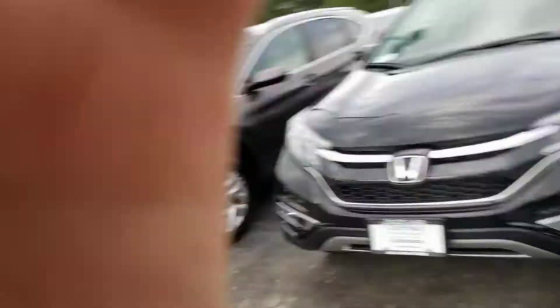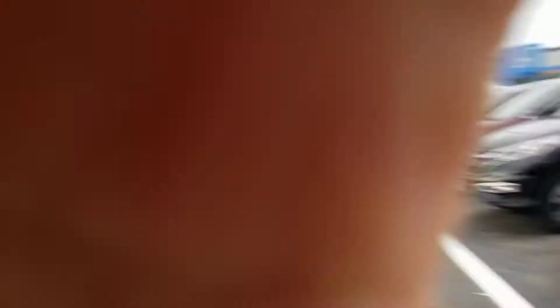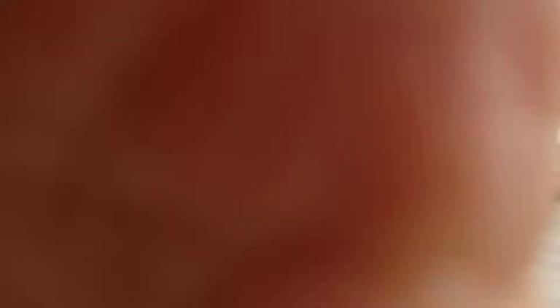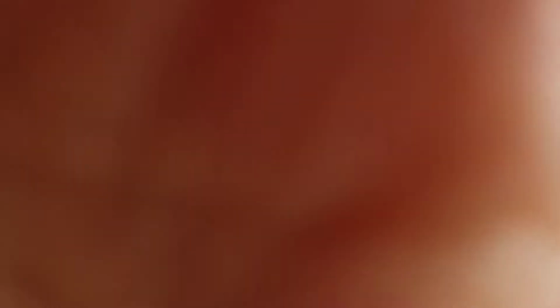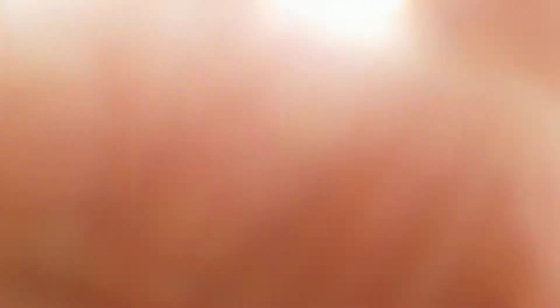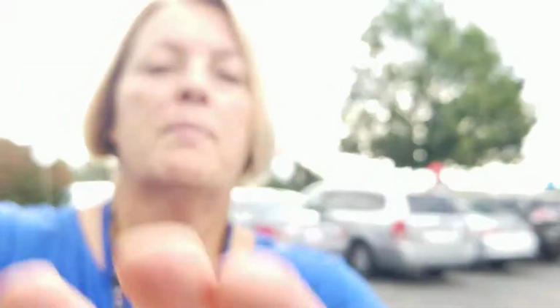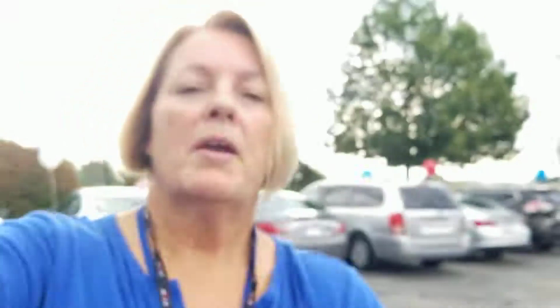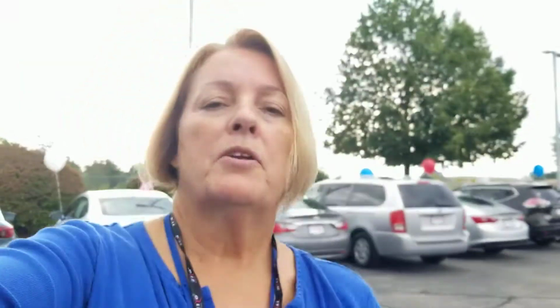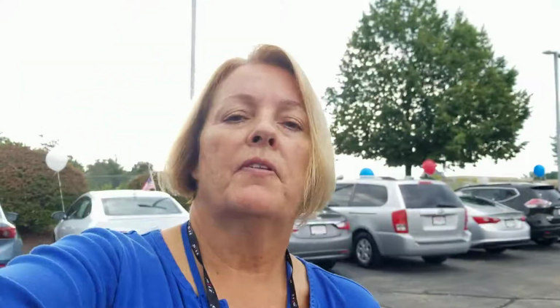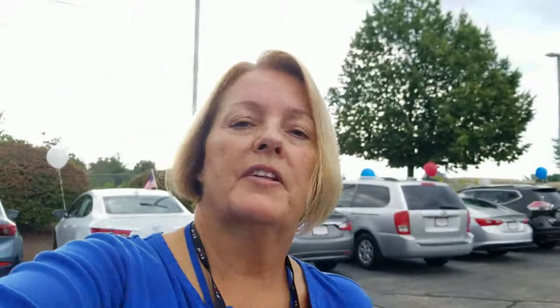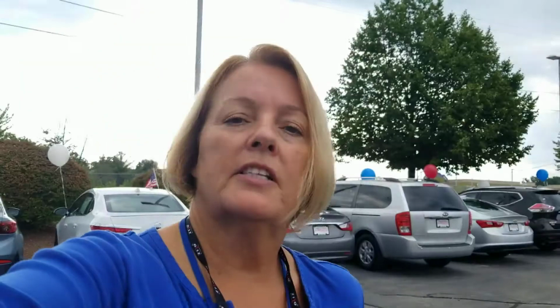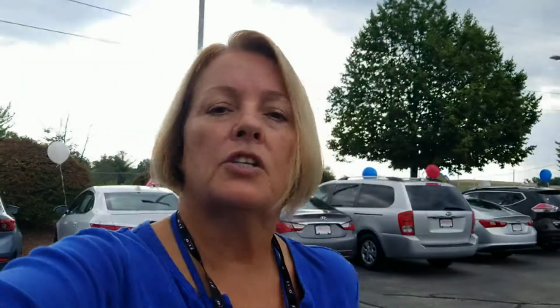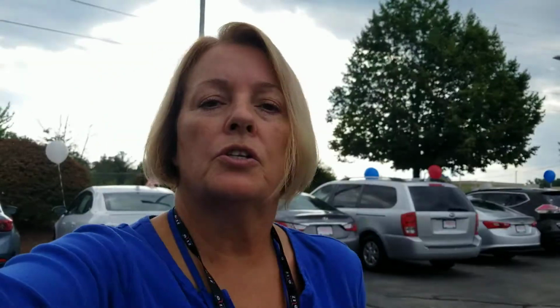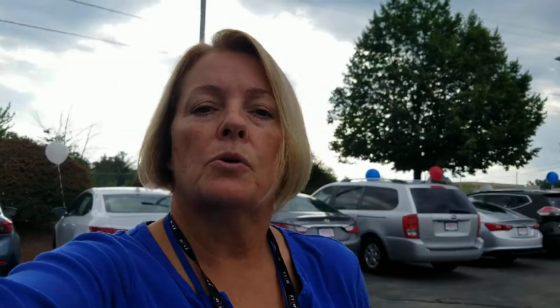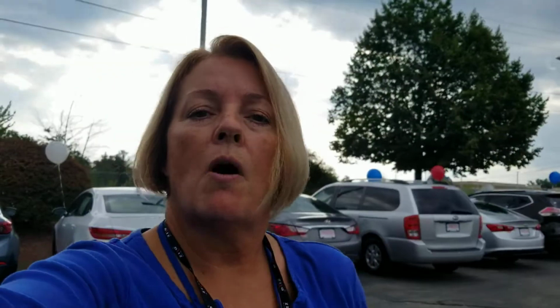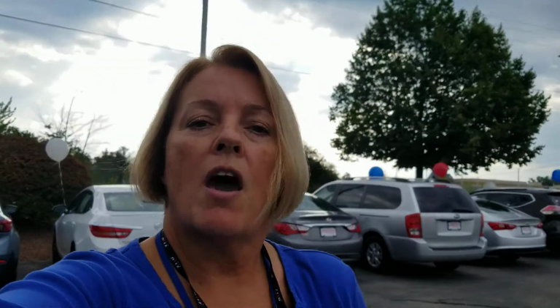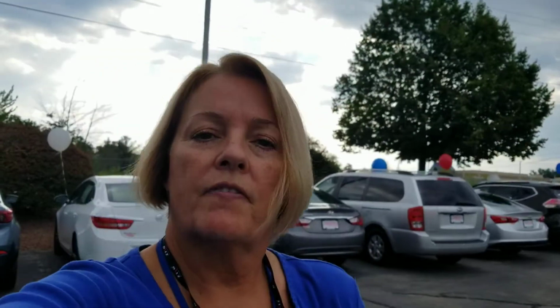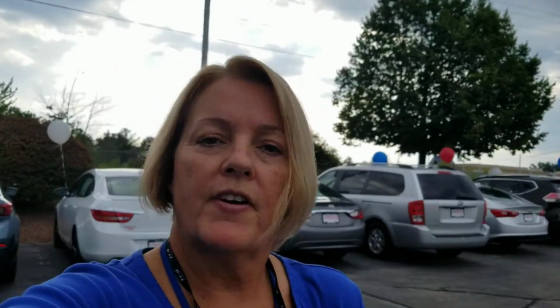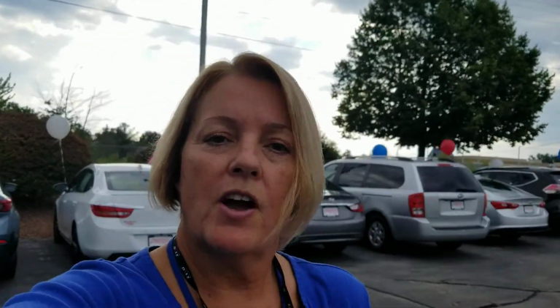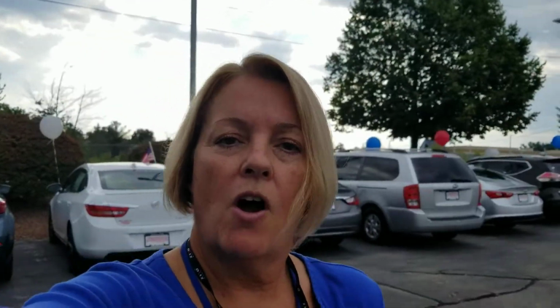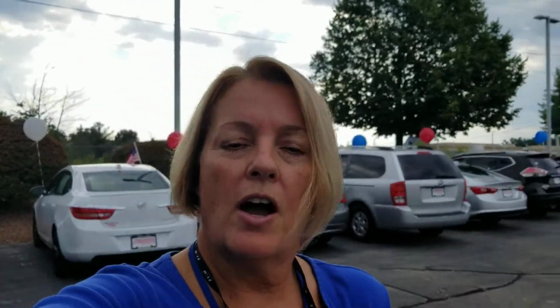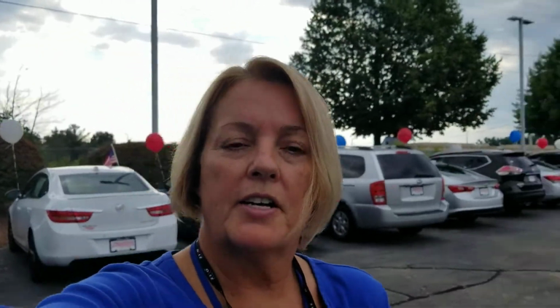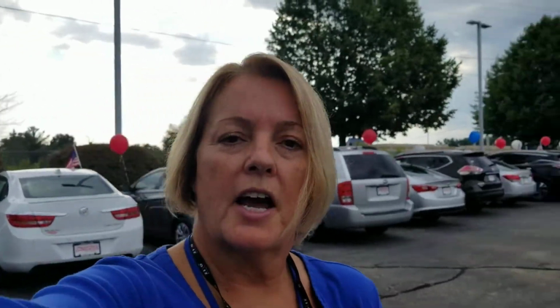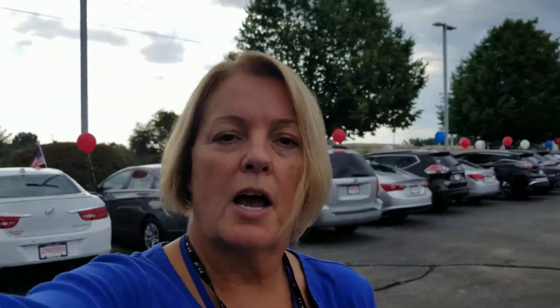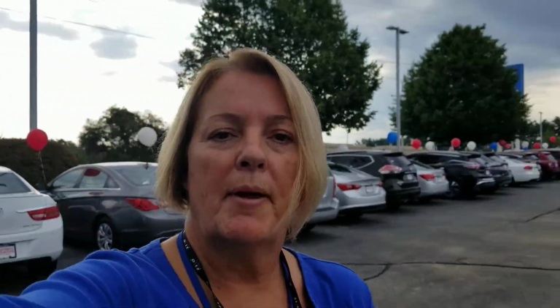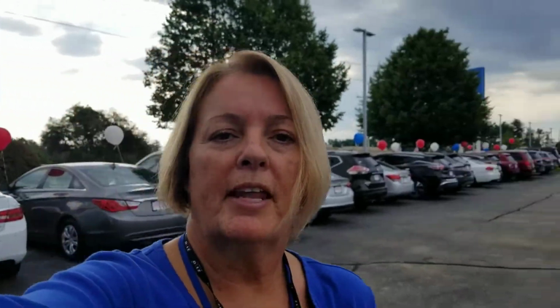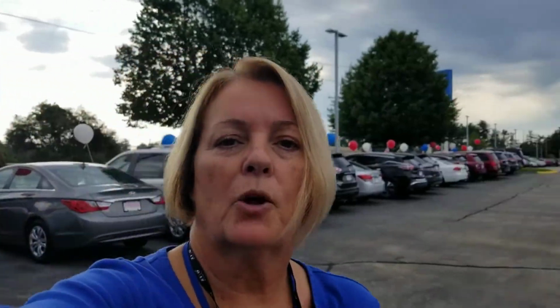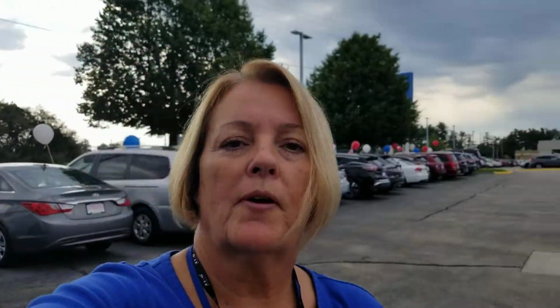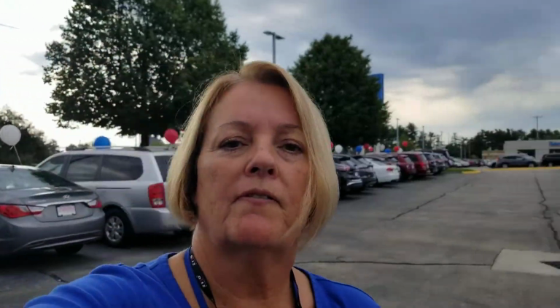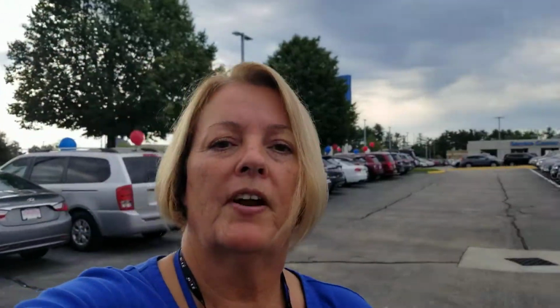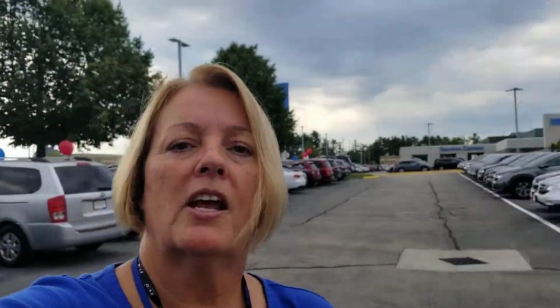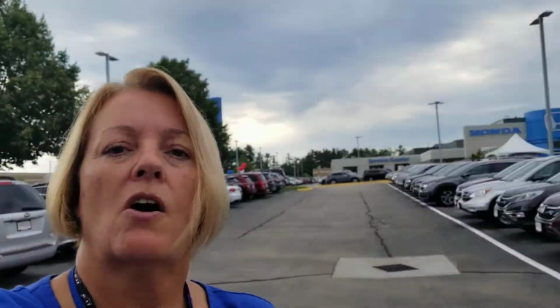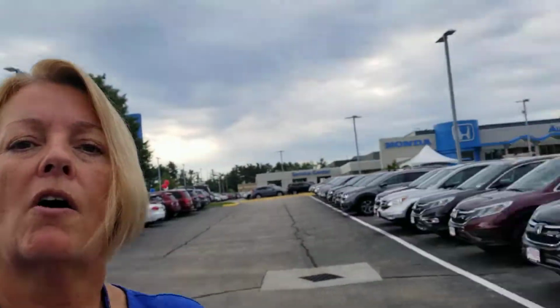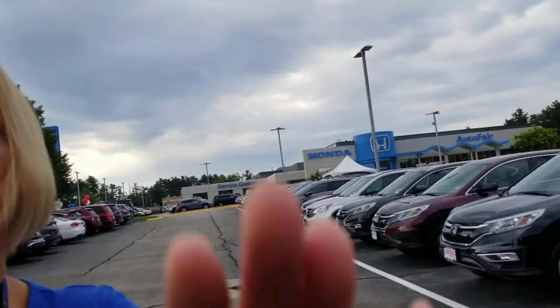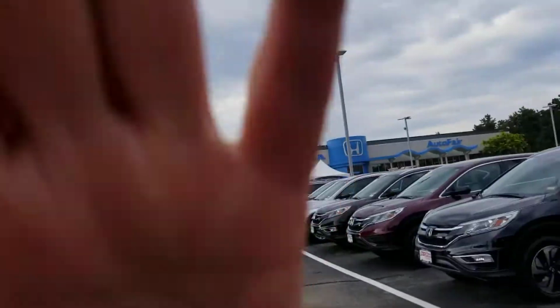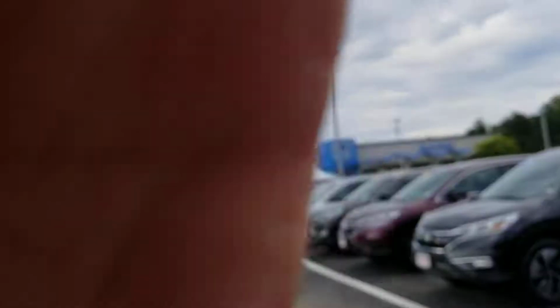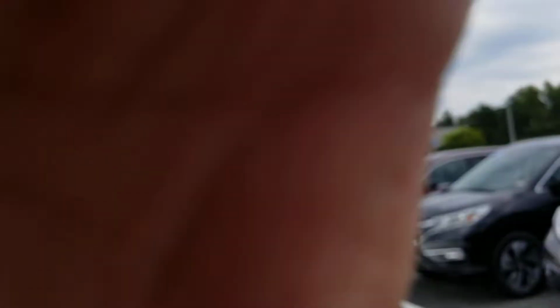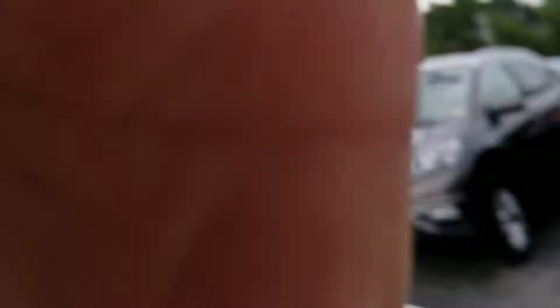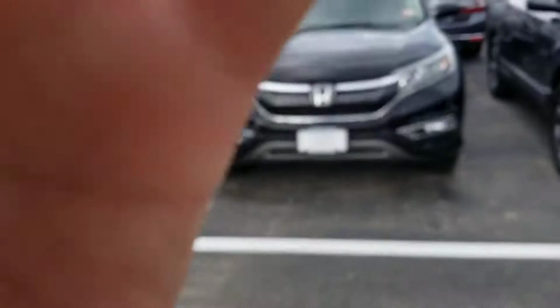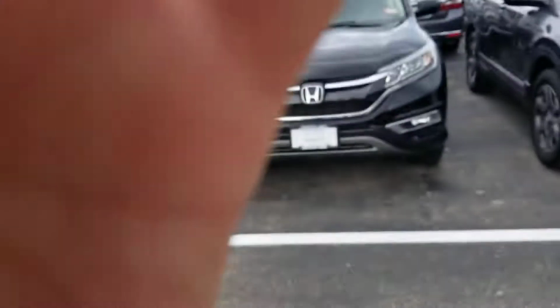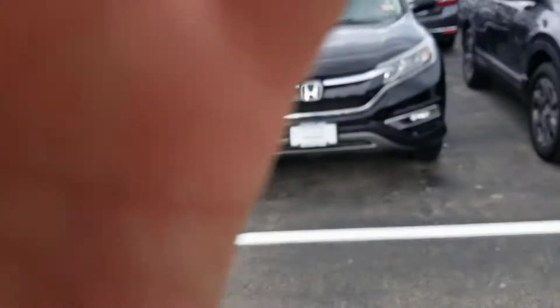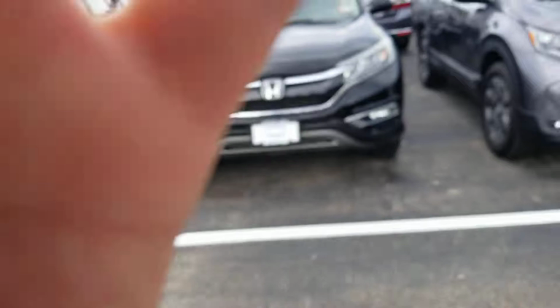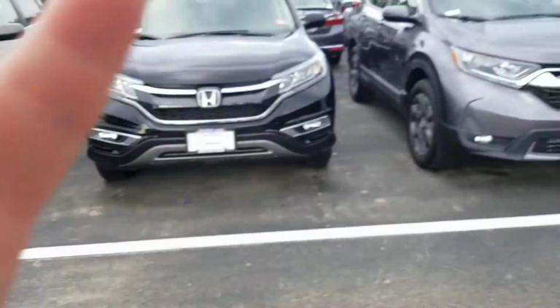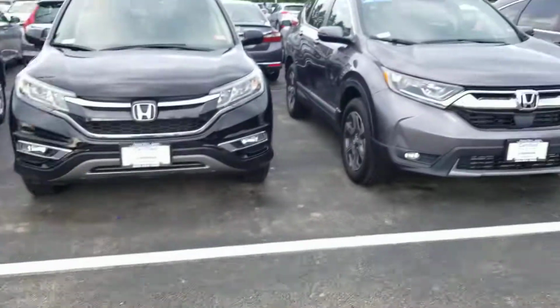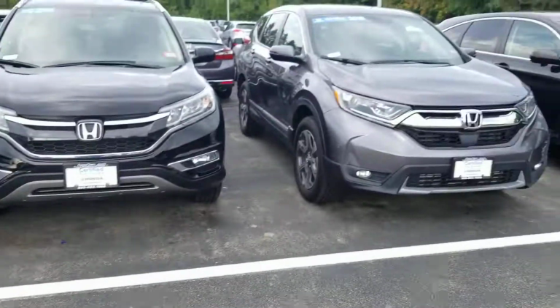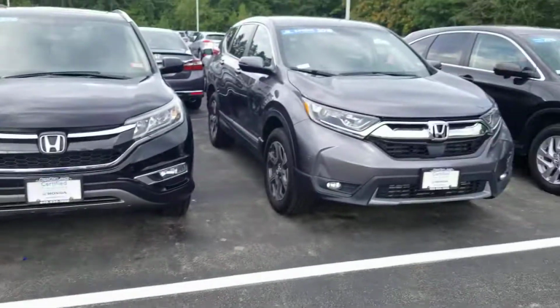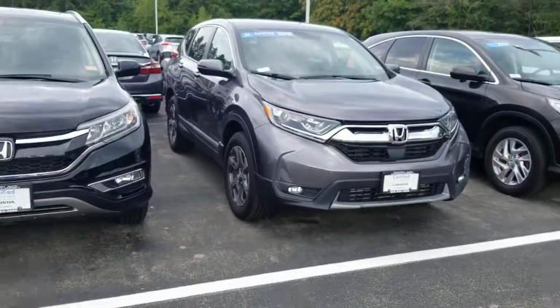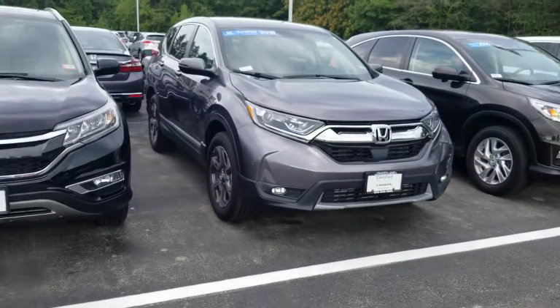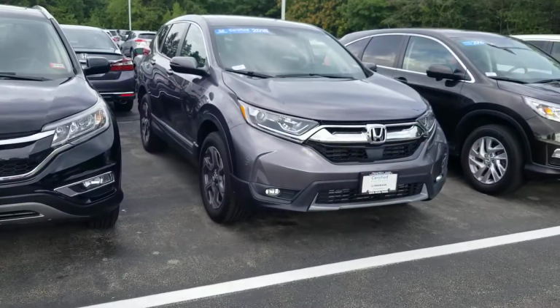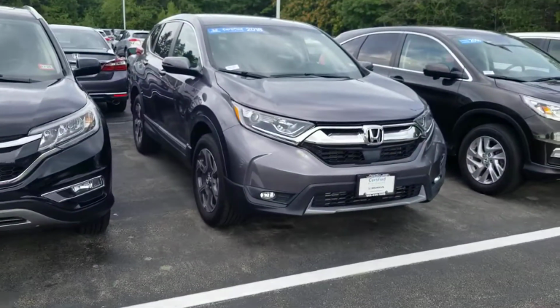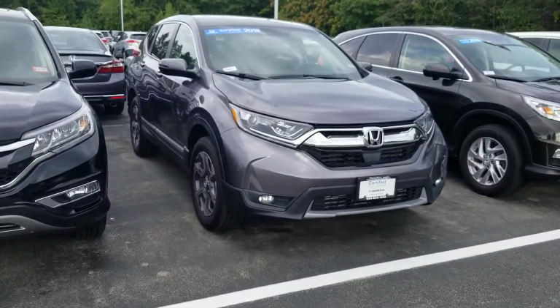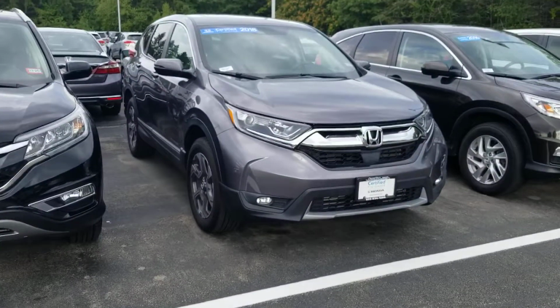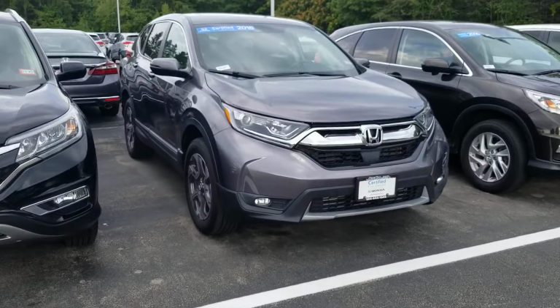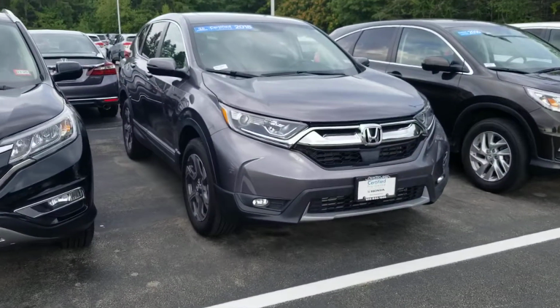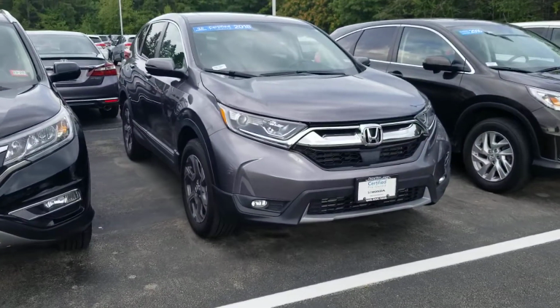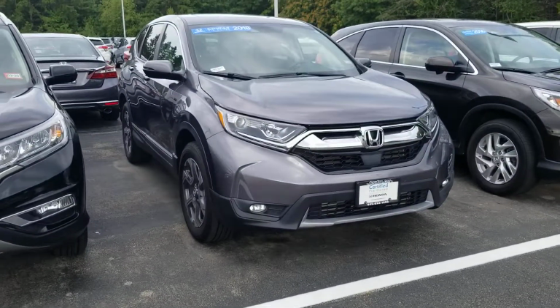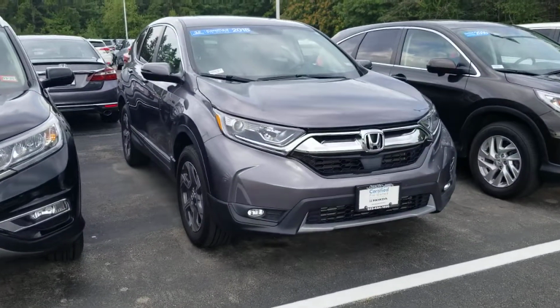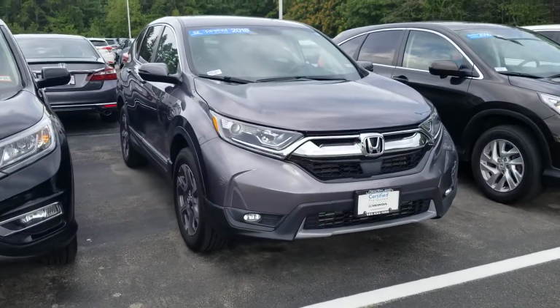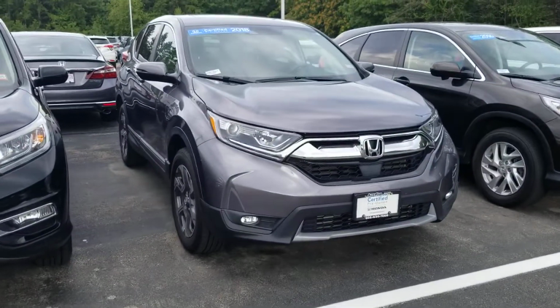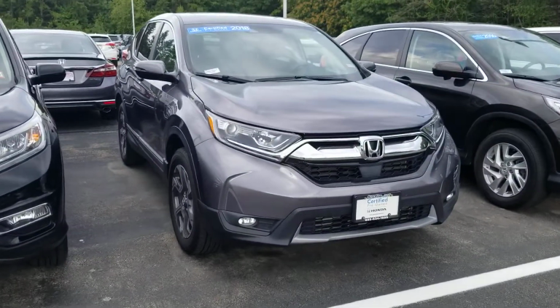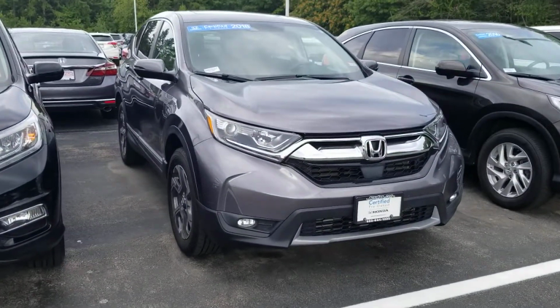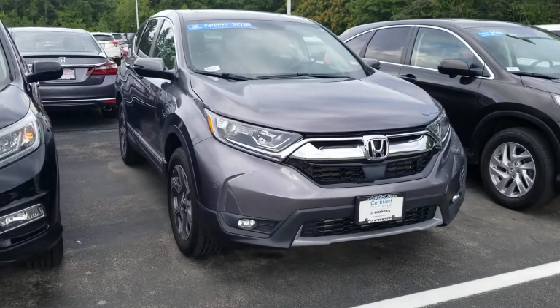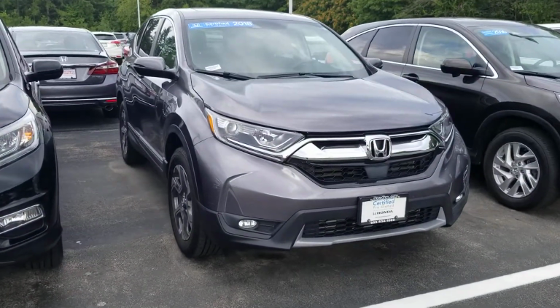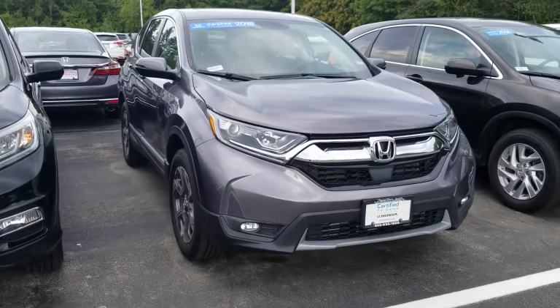Hi Emanuel, this is Sue from AutoFair Honda. I'm making a quick video of this 2018 CR-V that you inquired about.